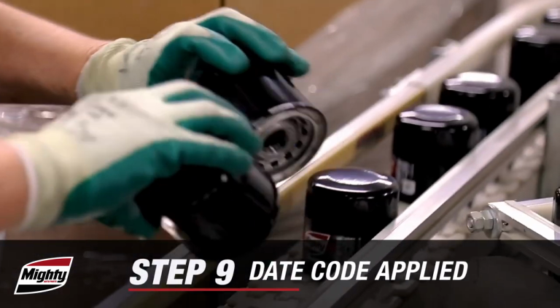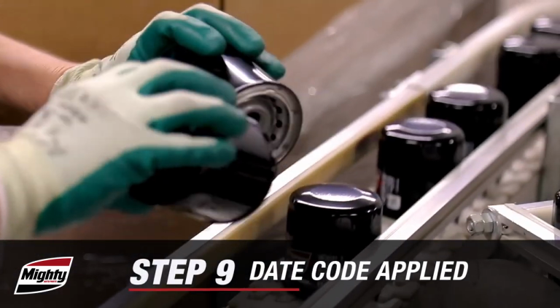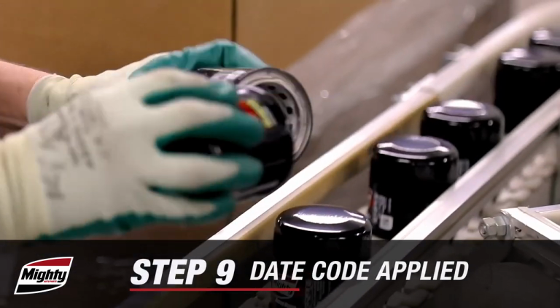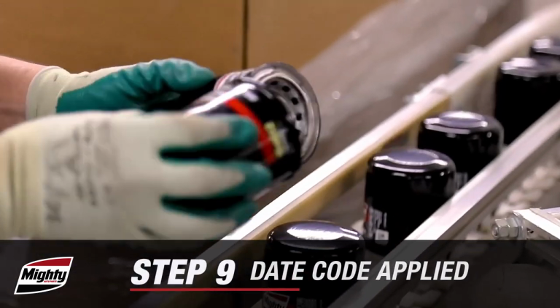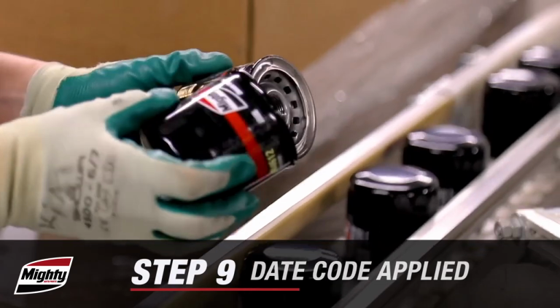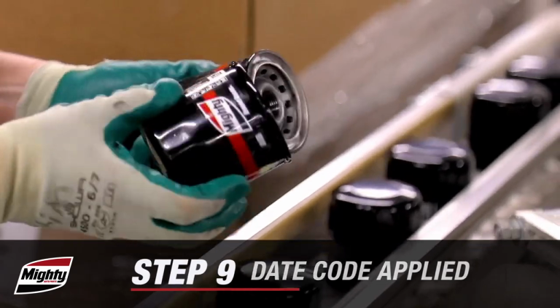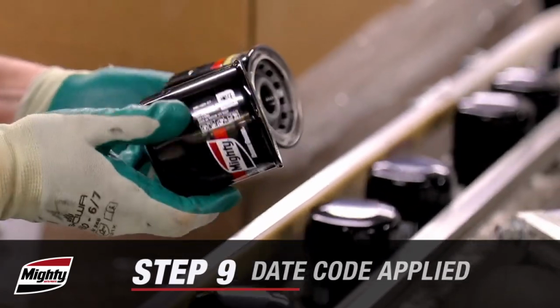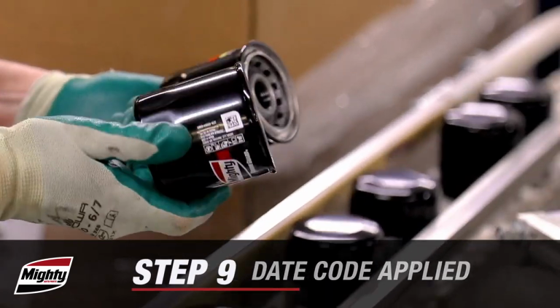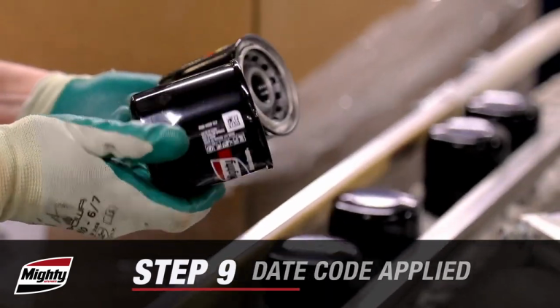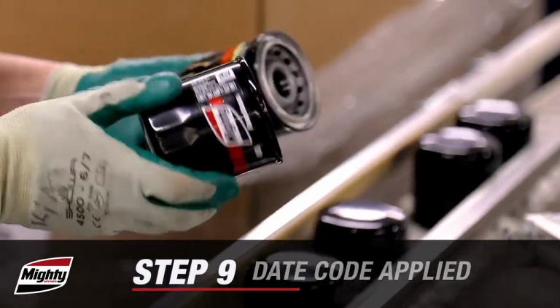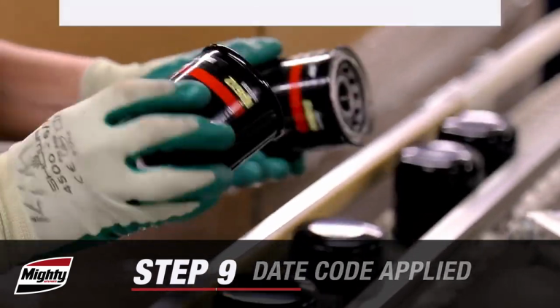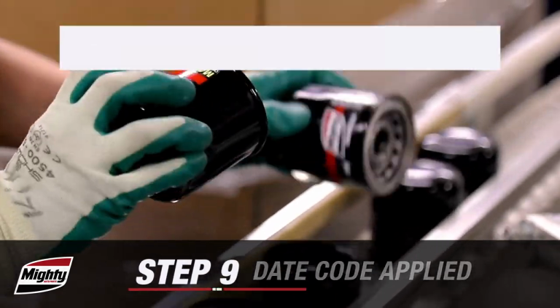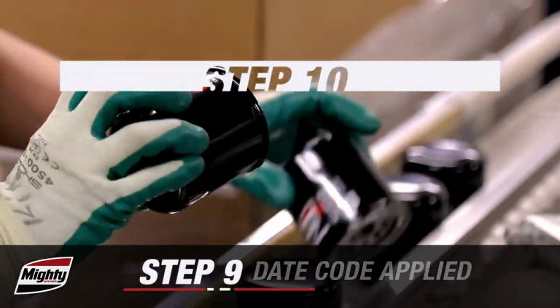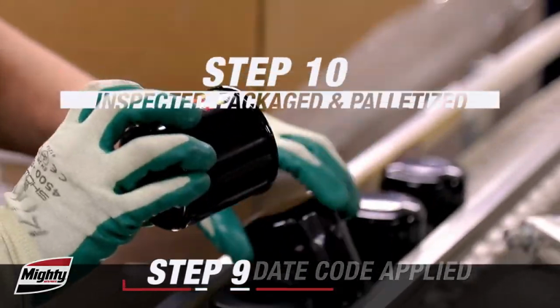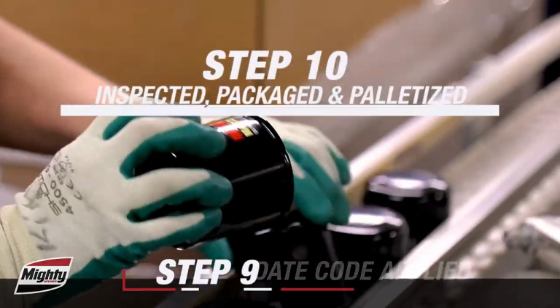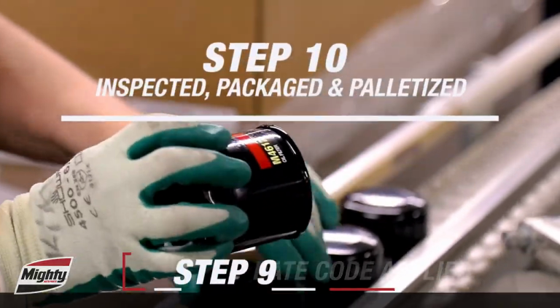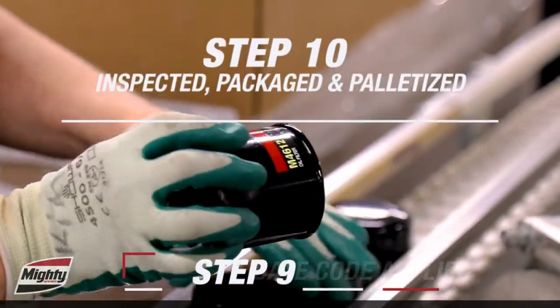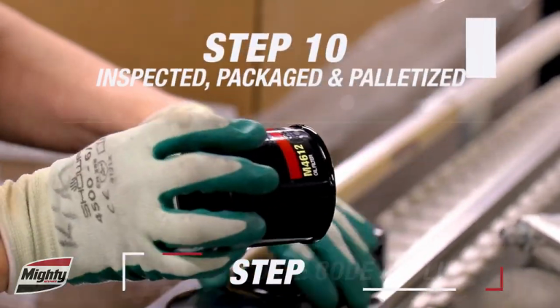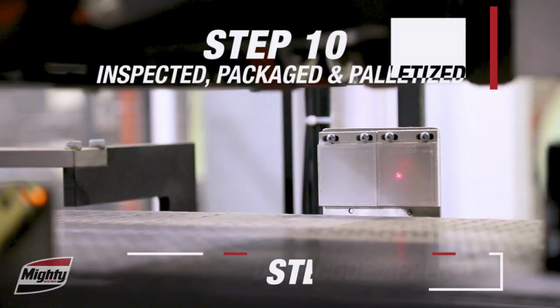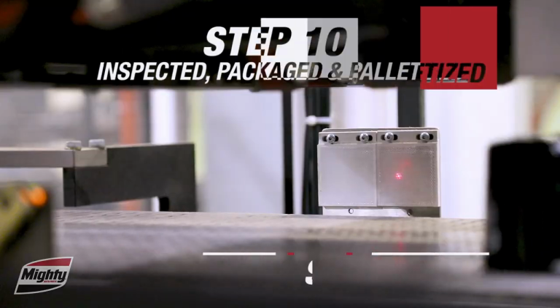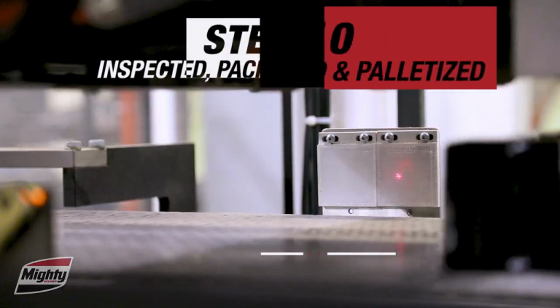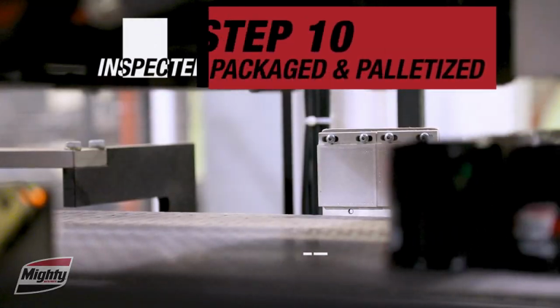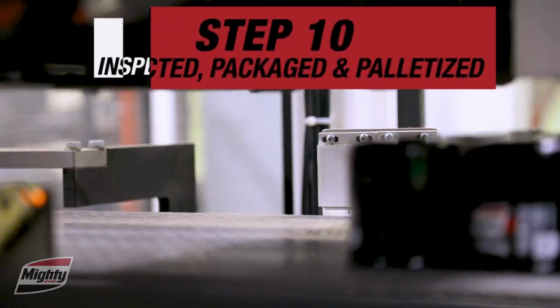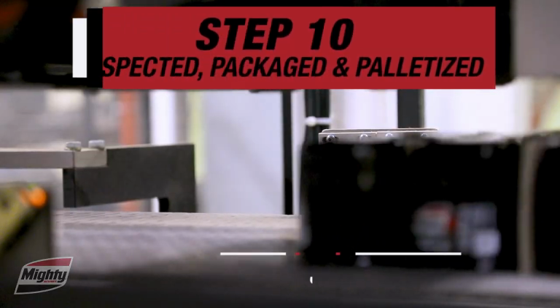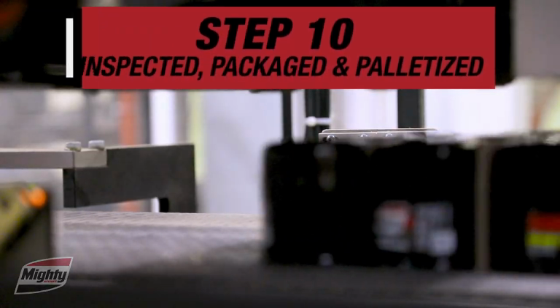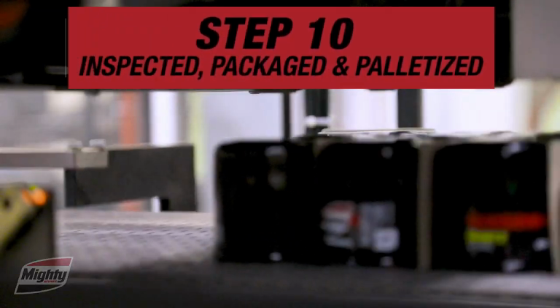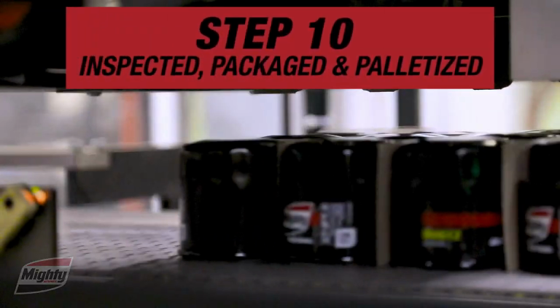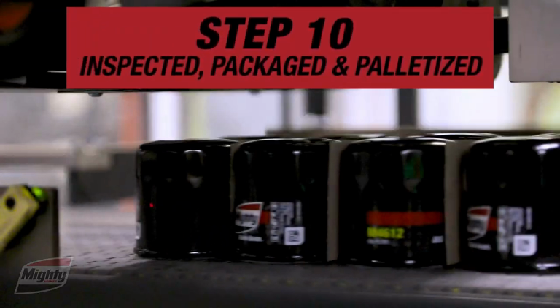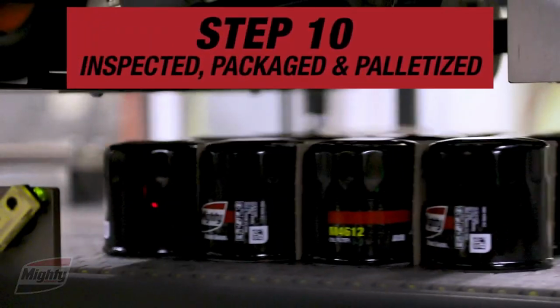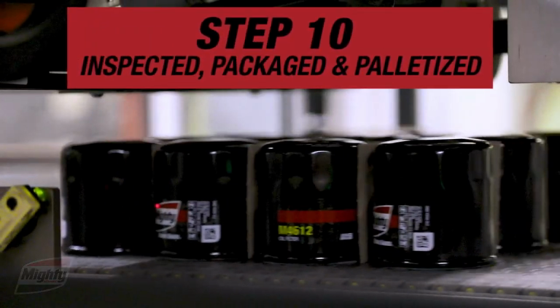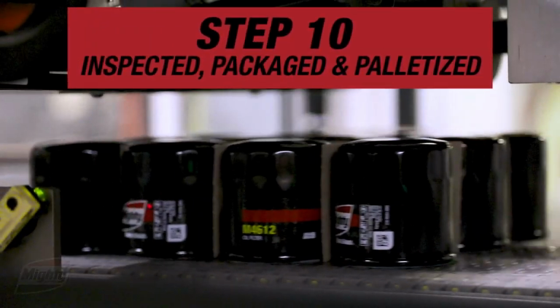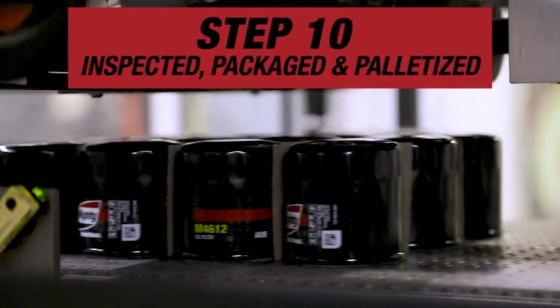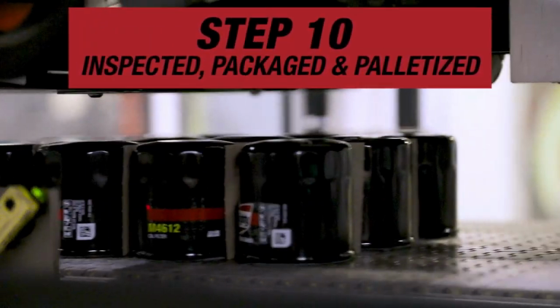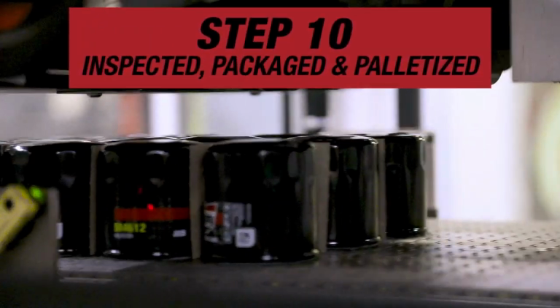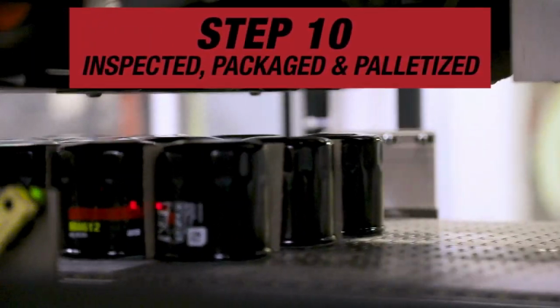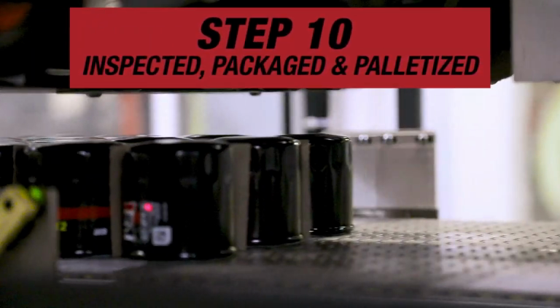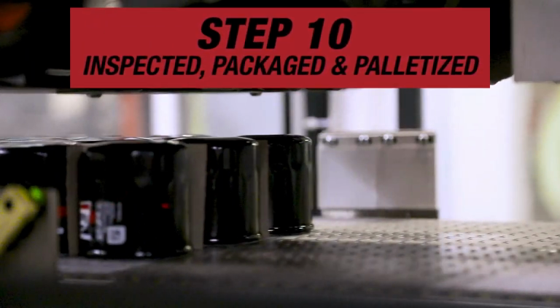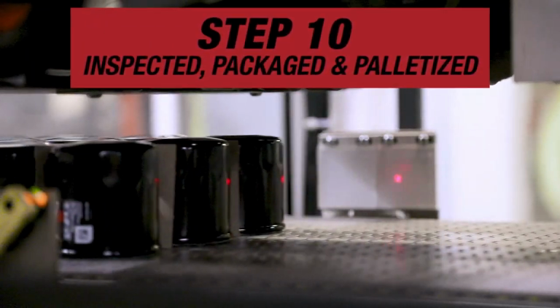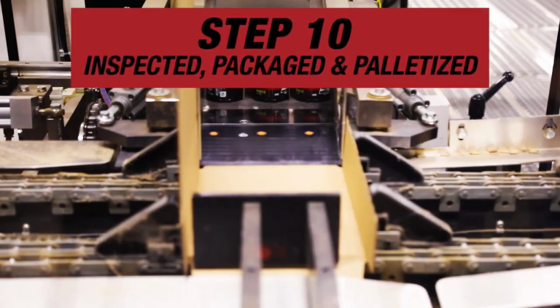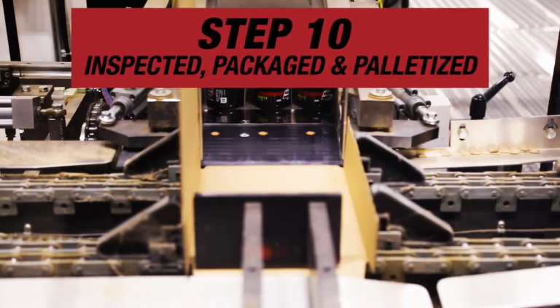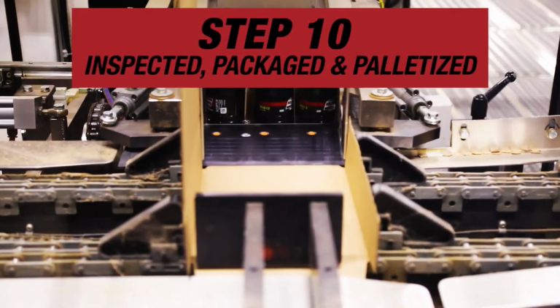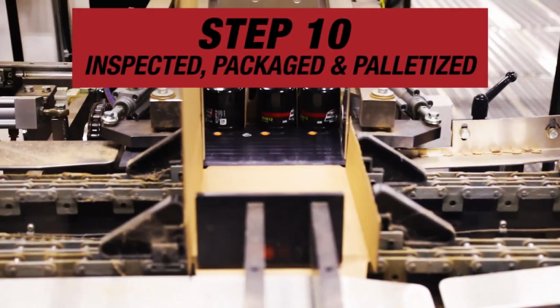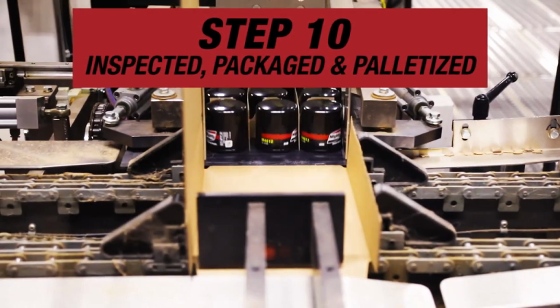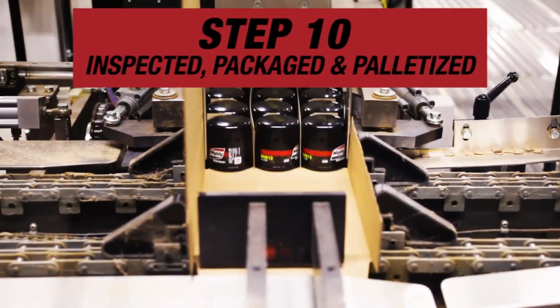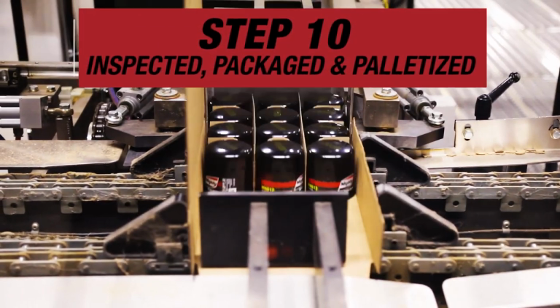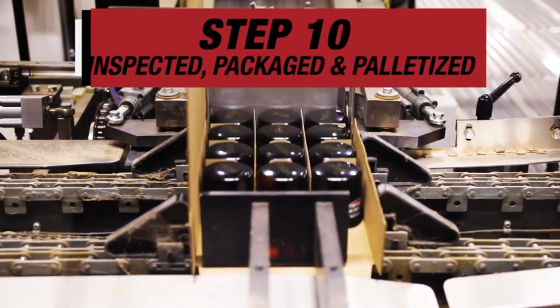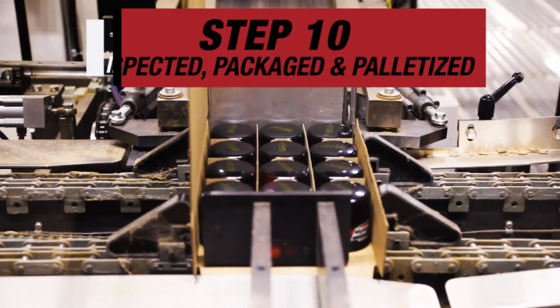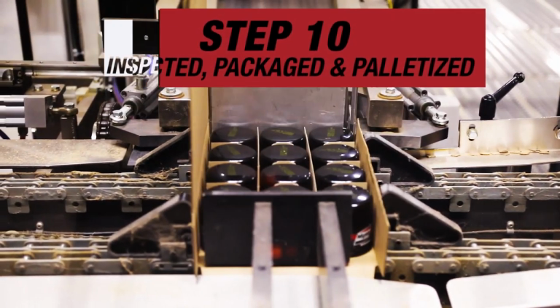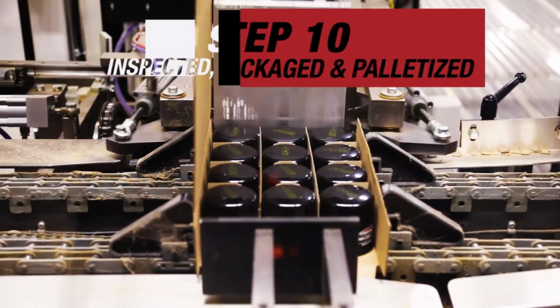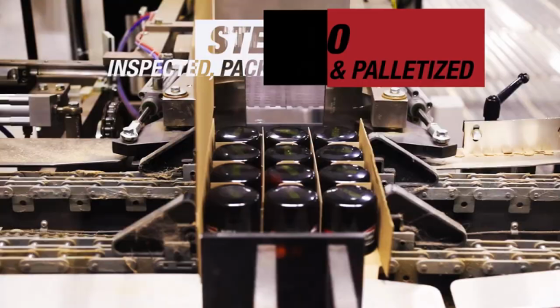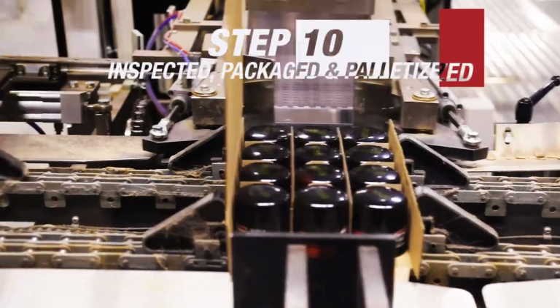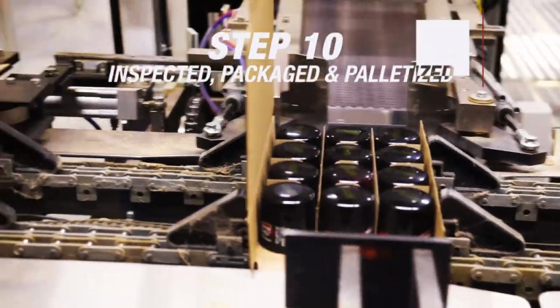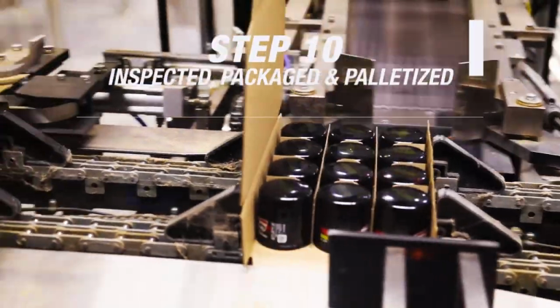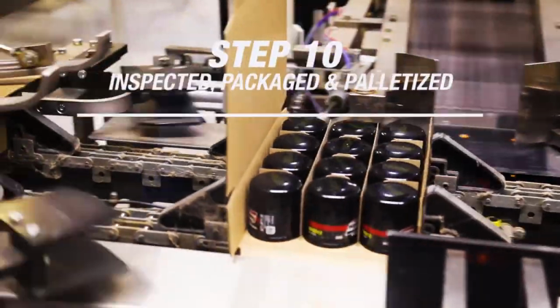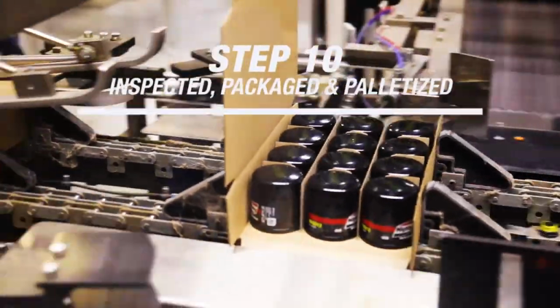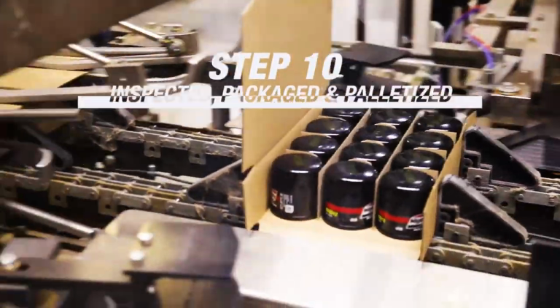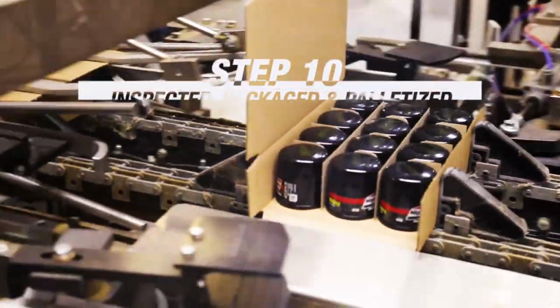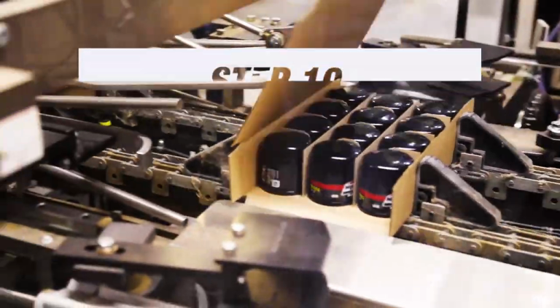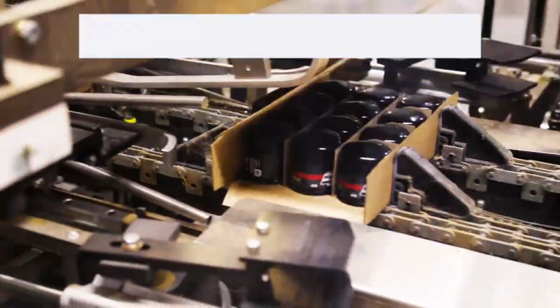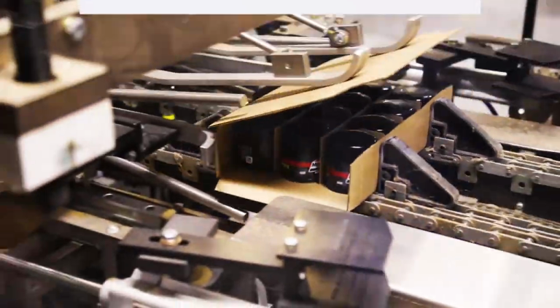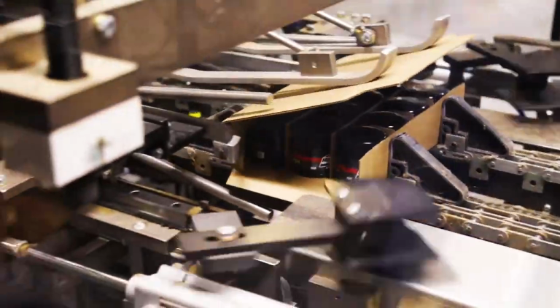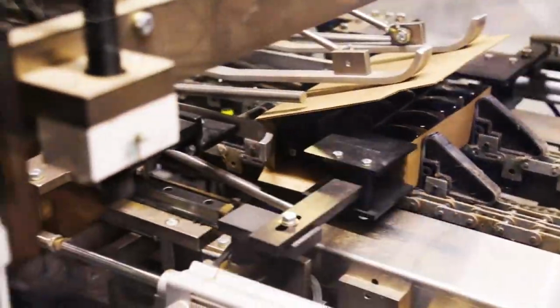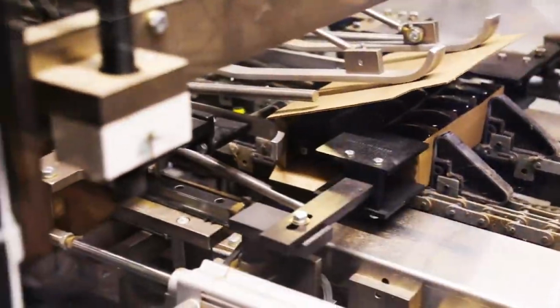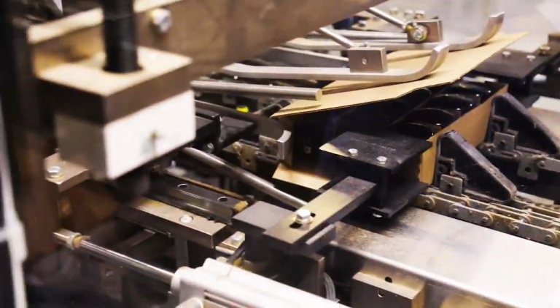Finally, automatic packaging and robotic pallet stacking finalizes production, being weighed to ensure all filters are present.